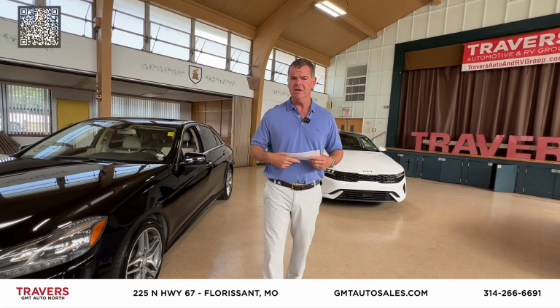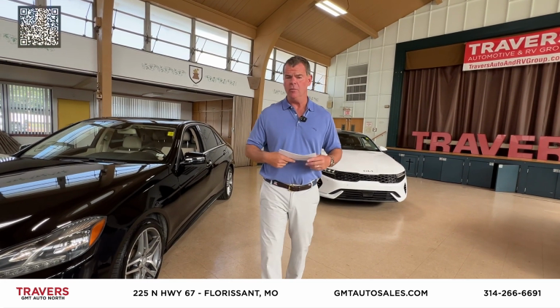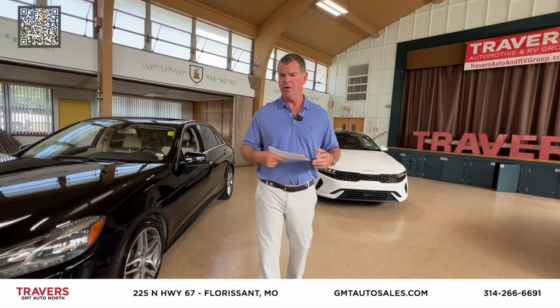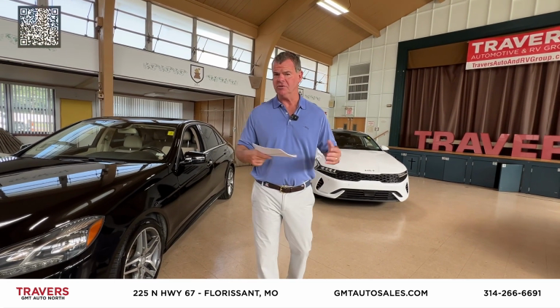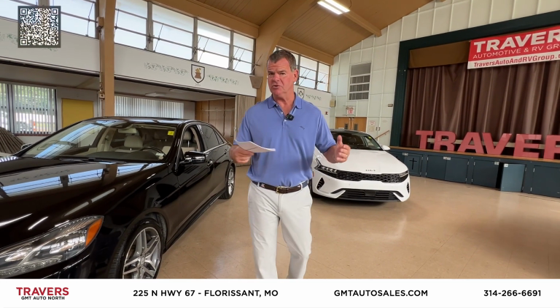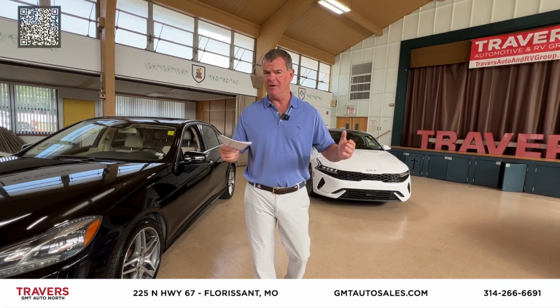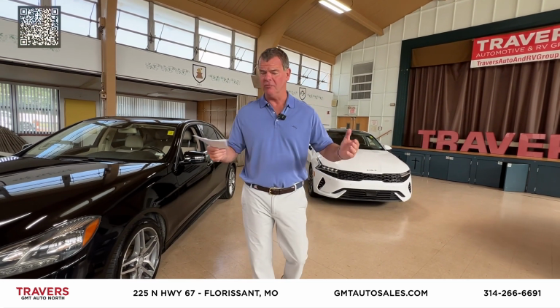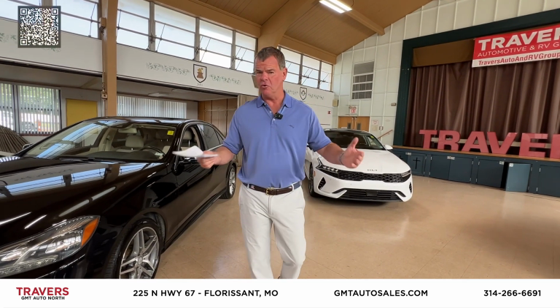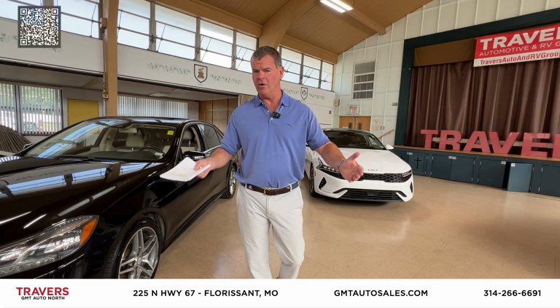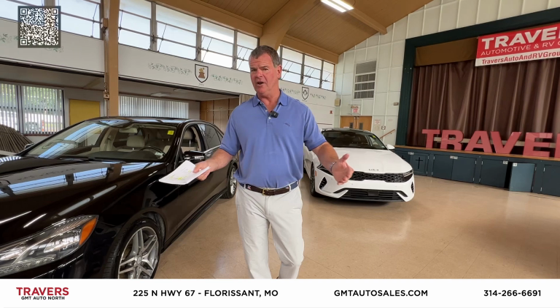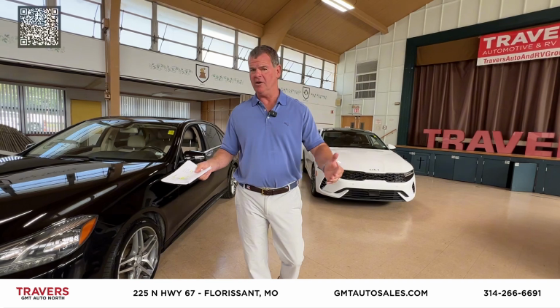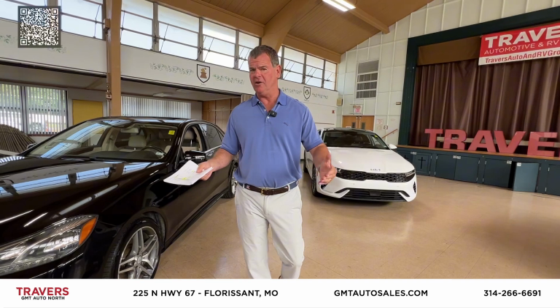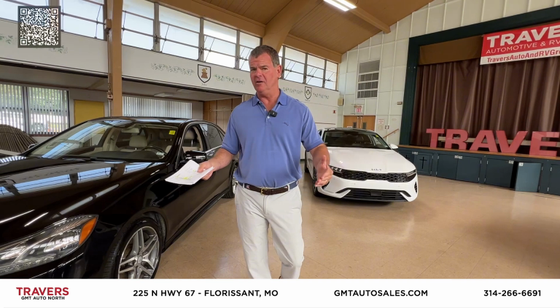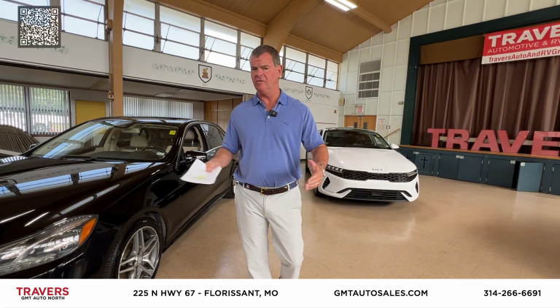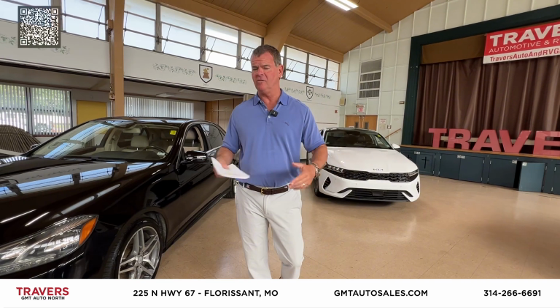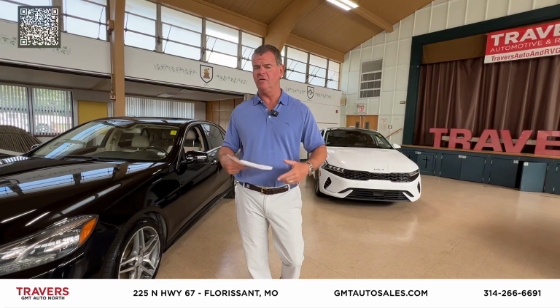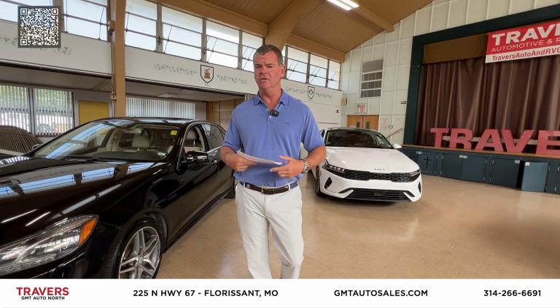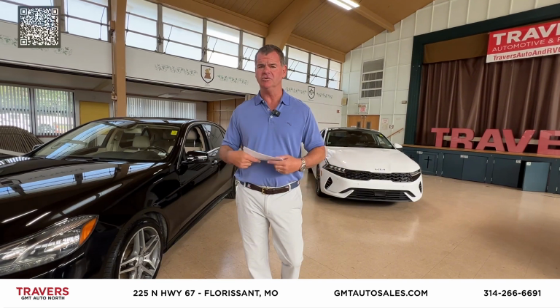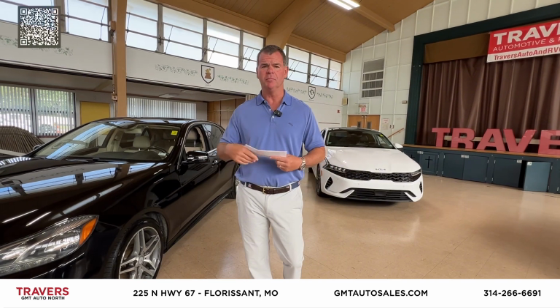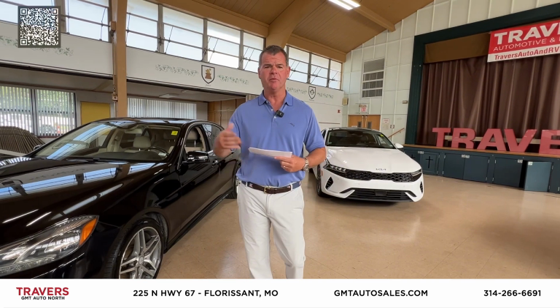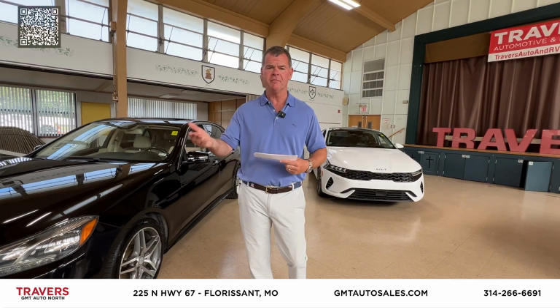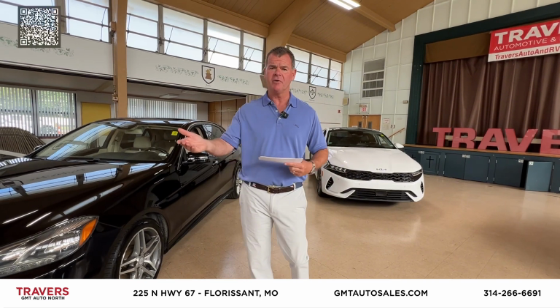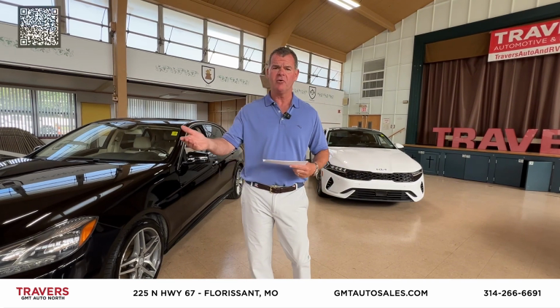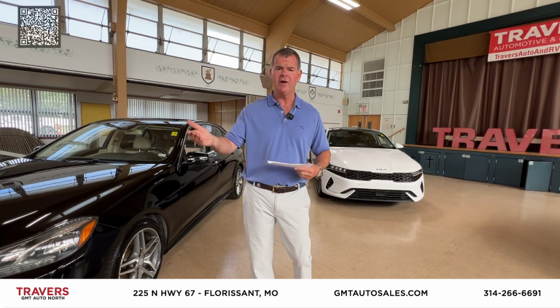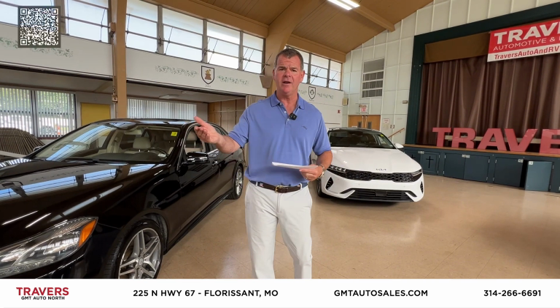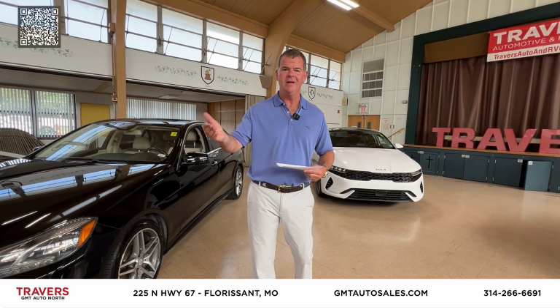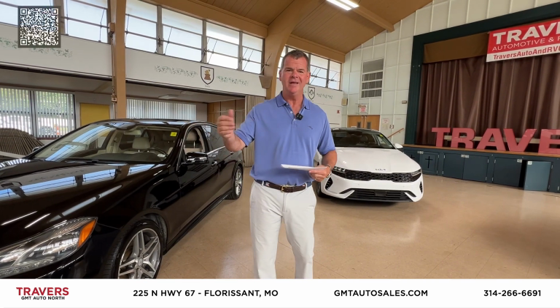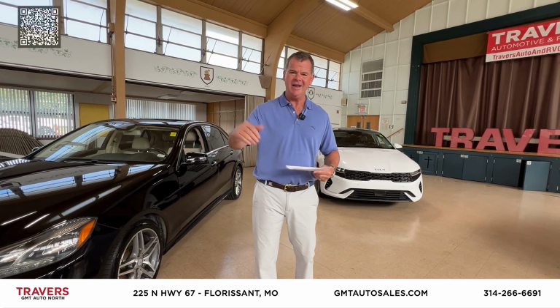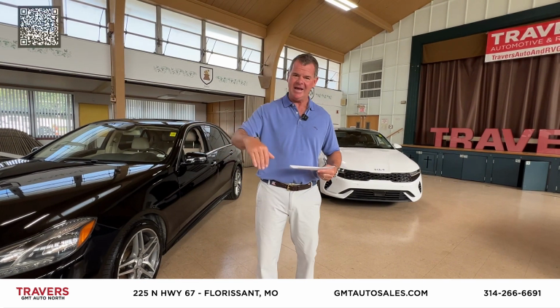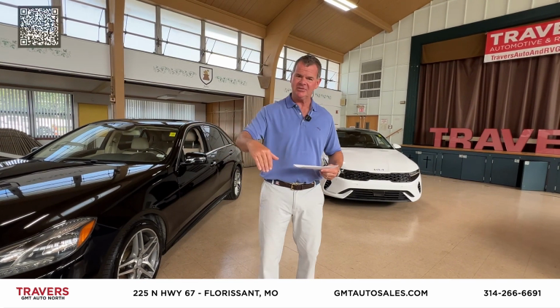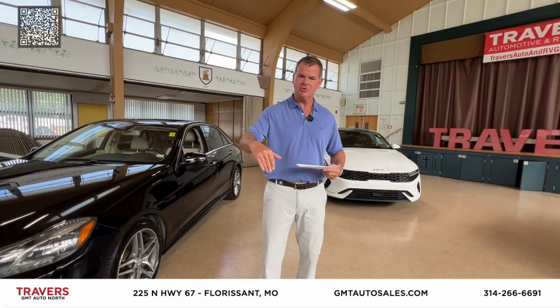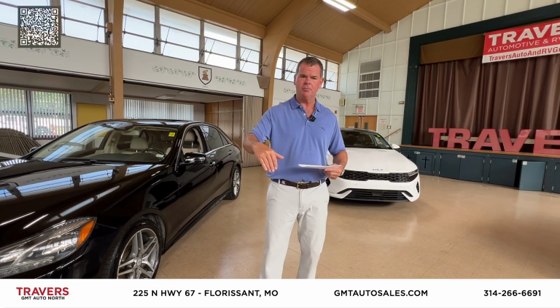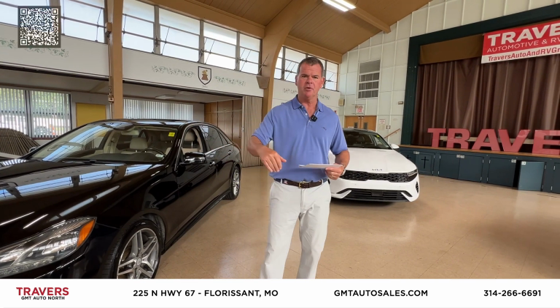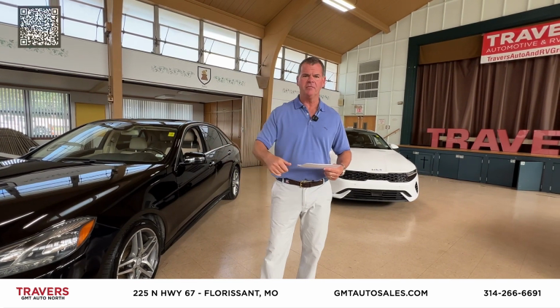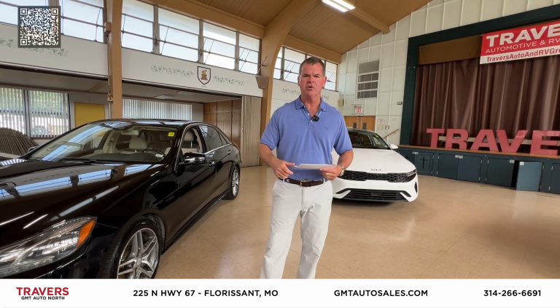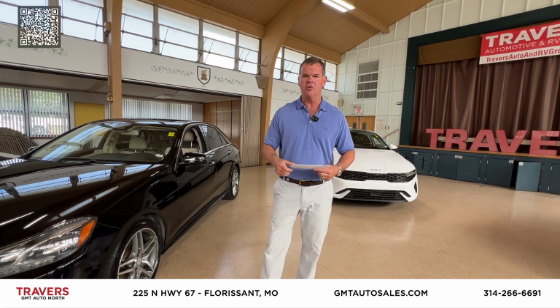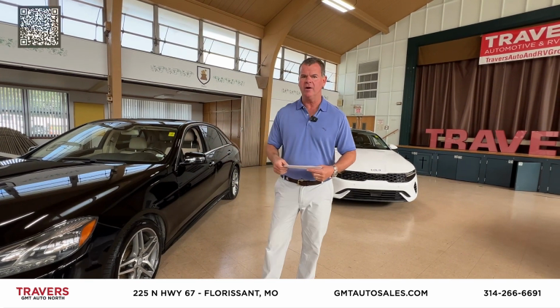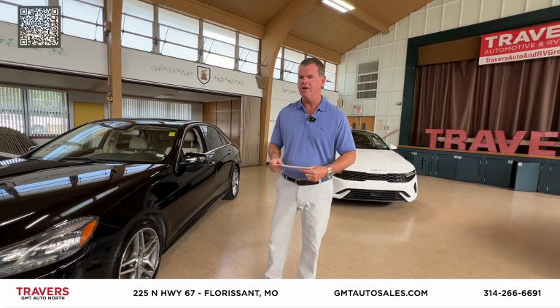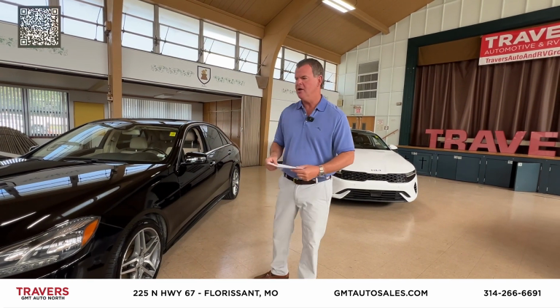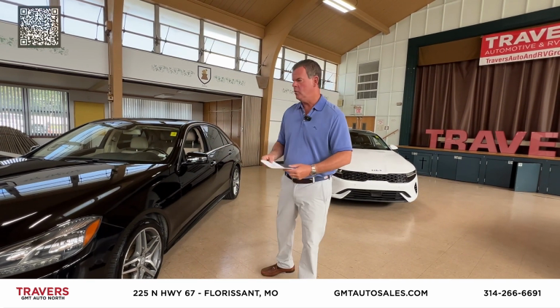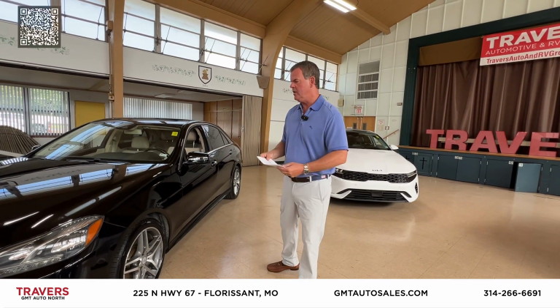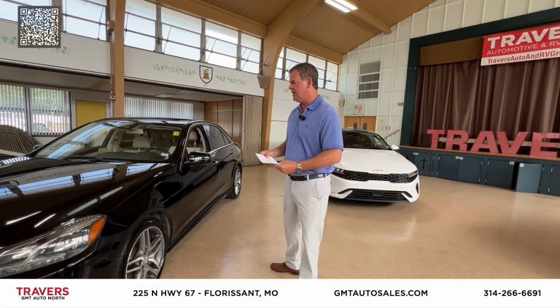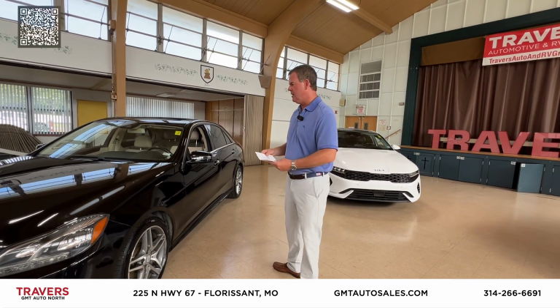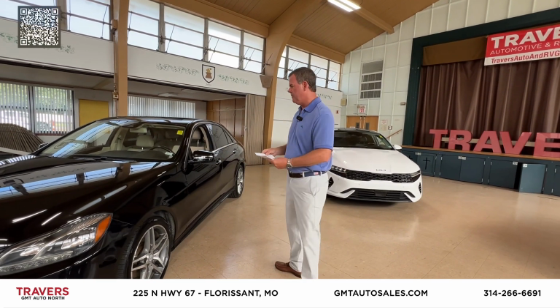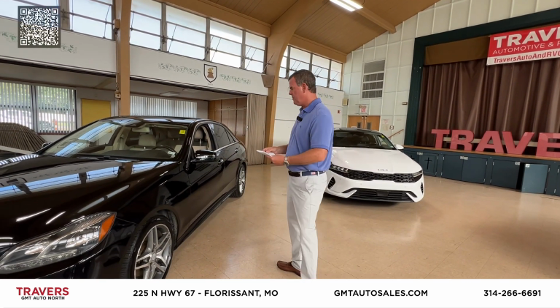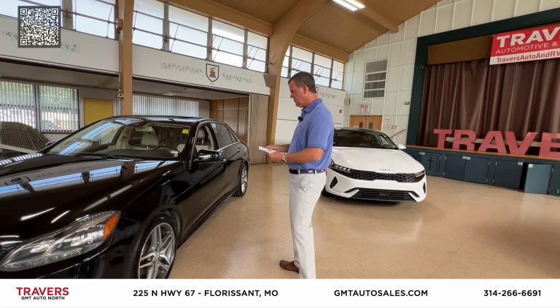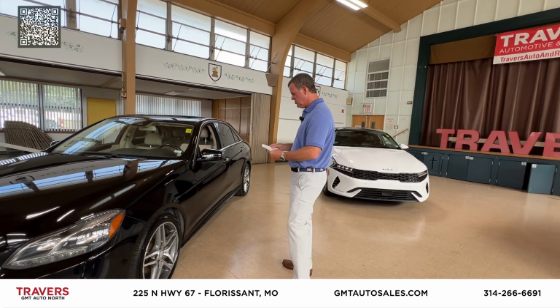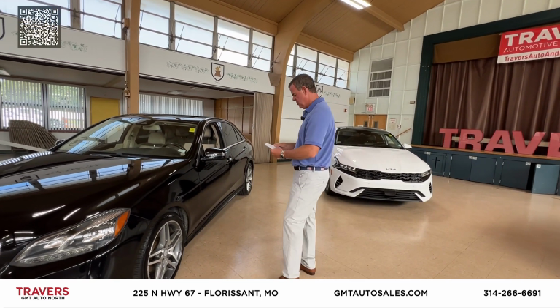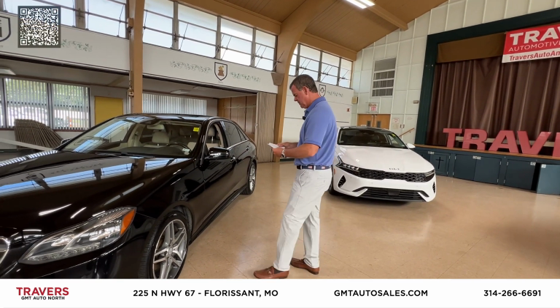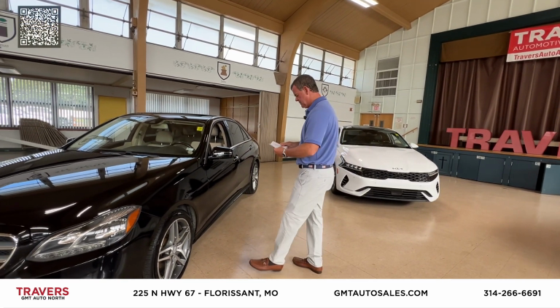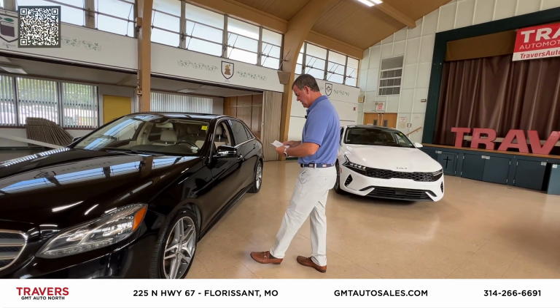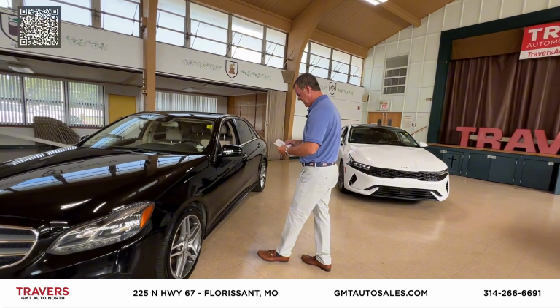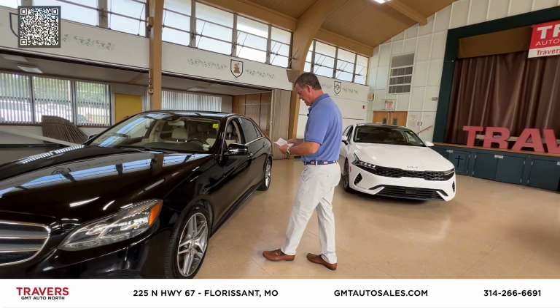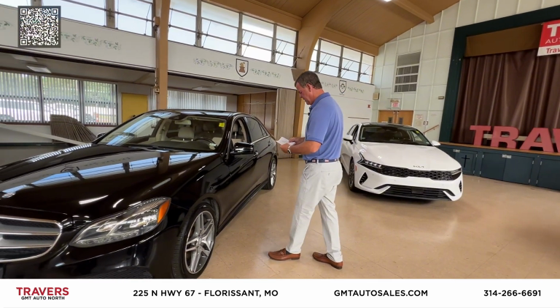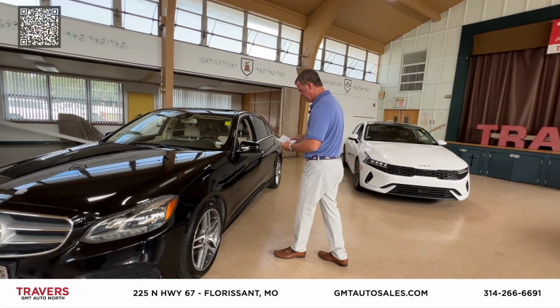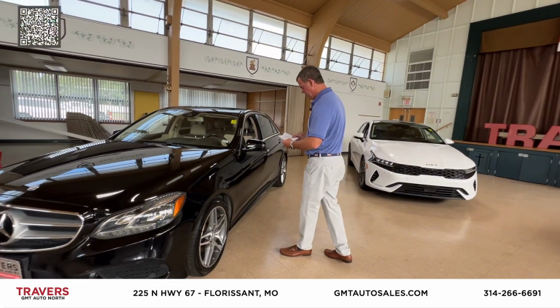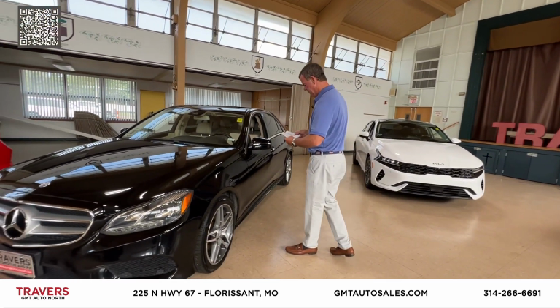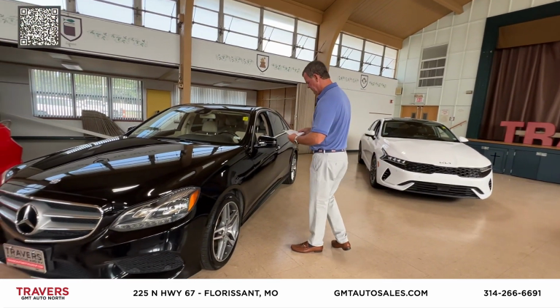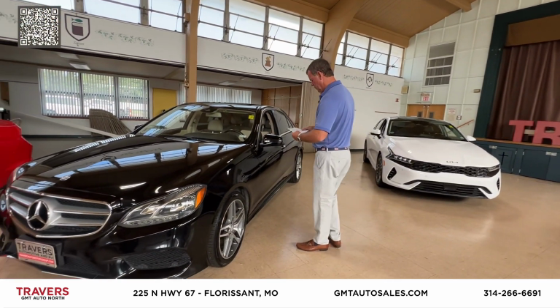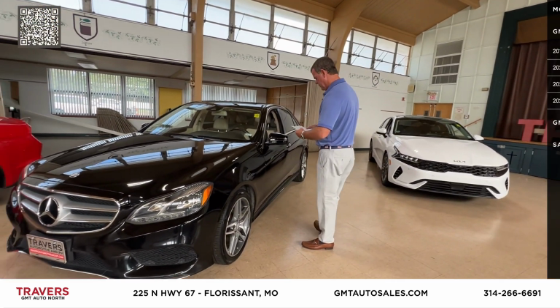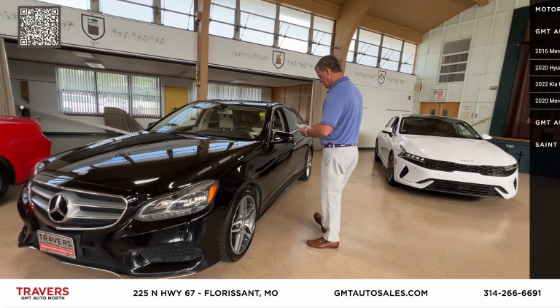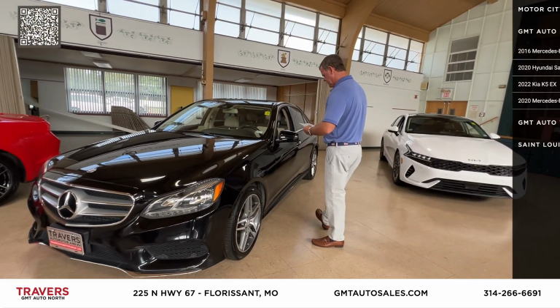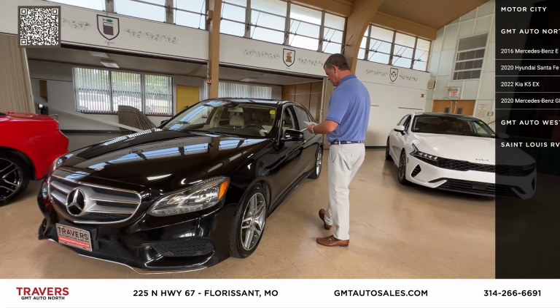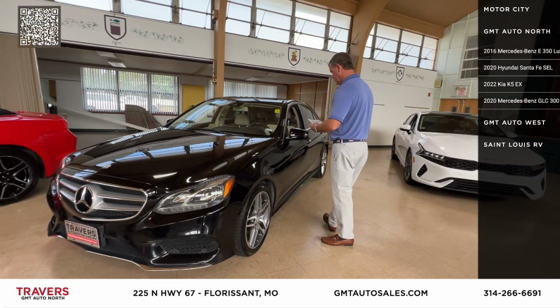We also have credit unions too. Perfect credit, not-so-perfect credit — we can help you at GMT in Florissant, Missouri.